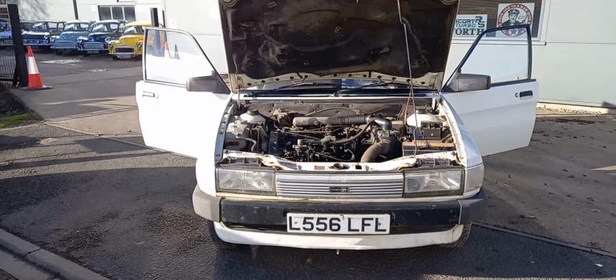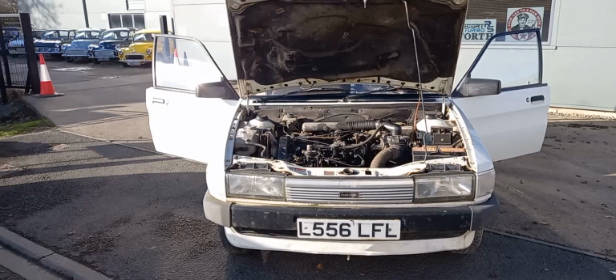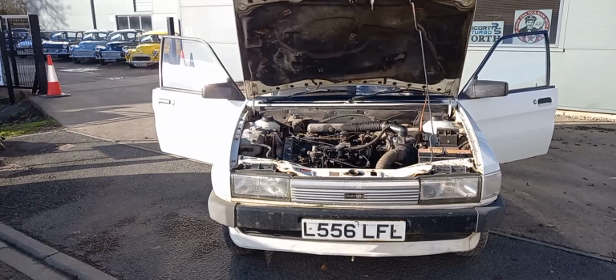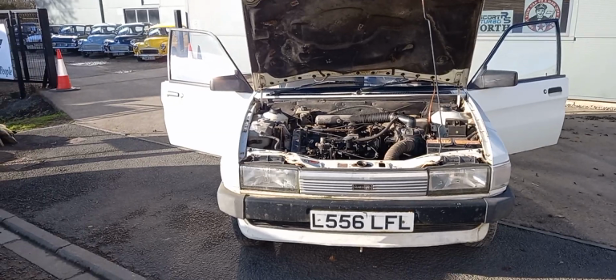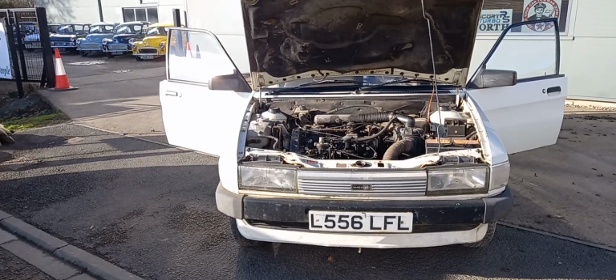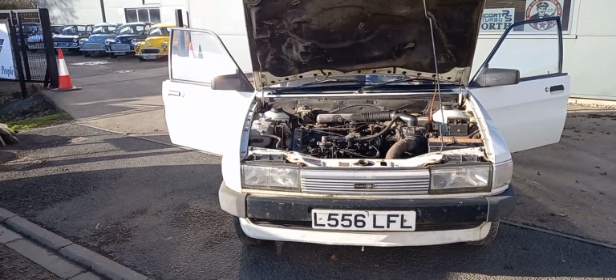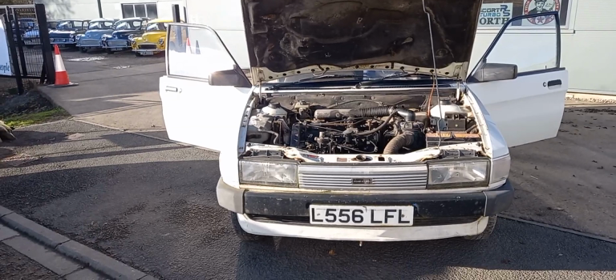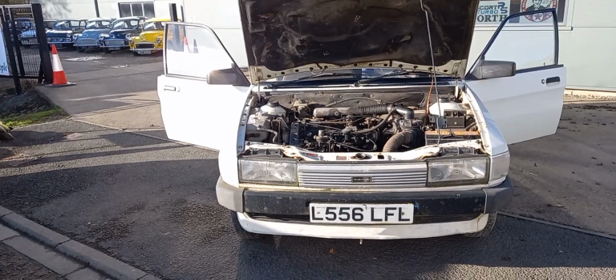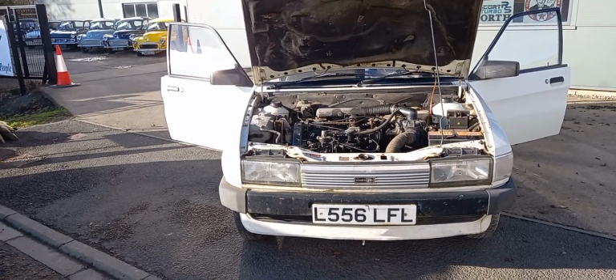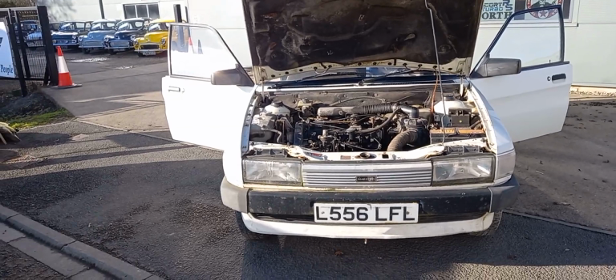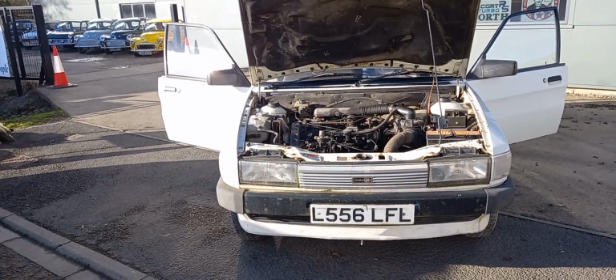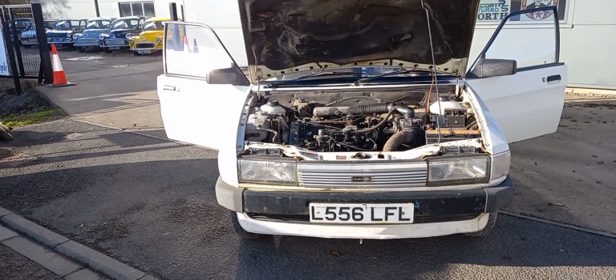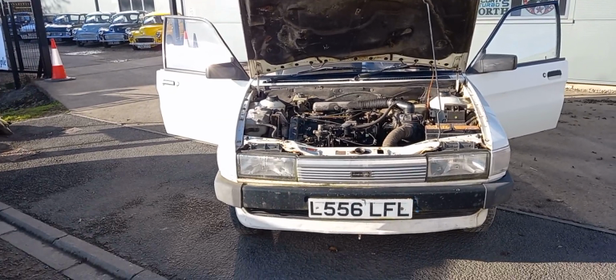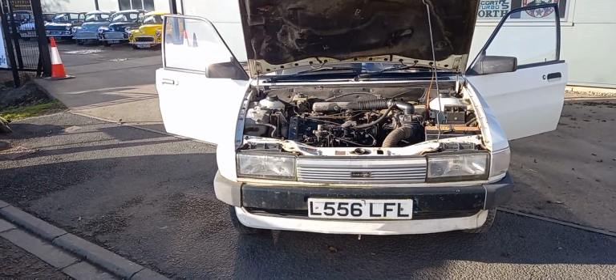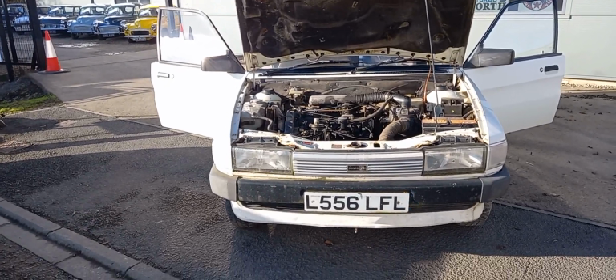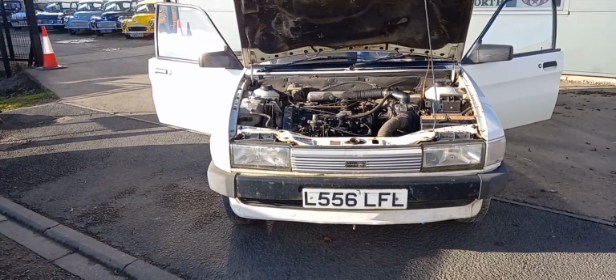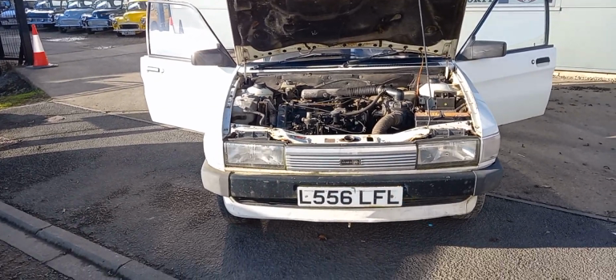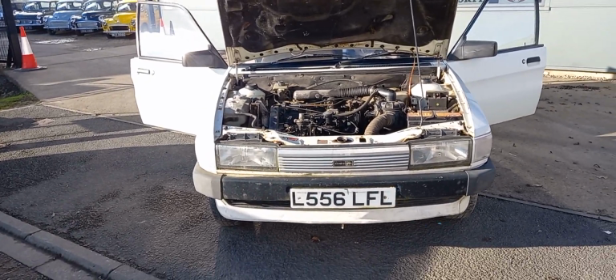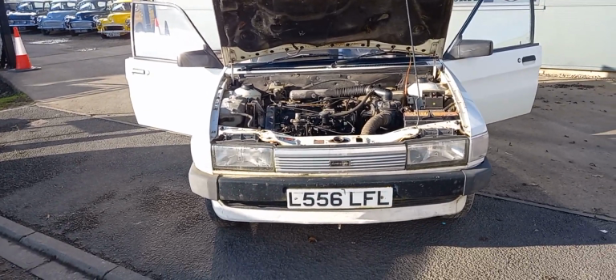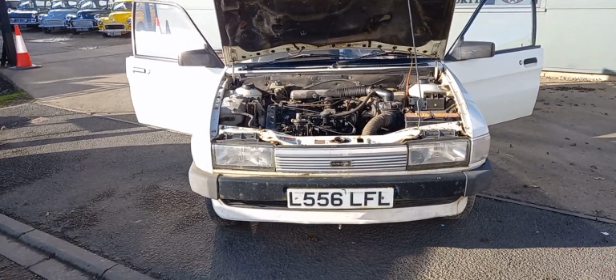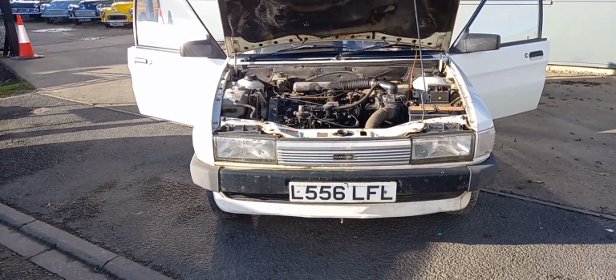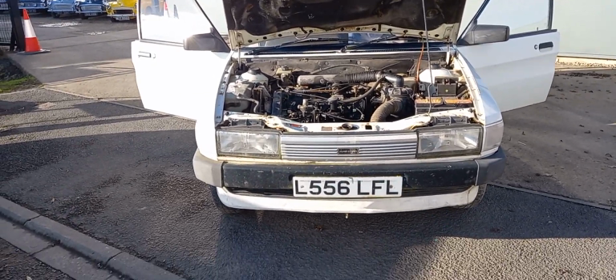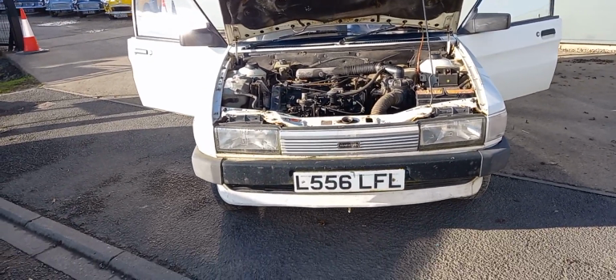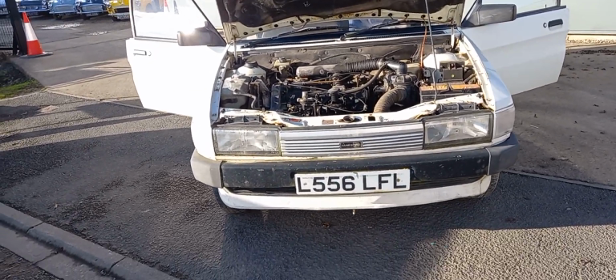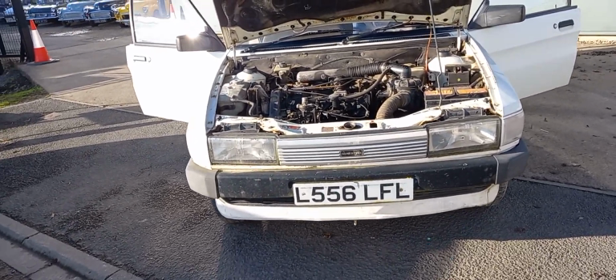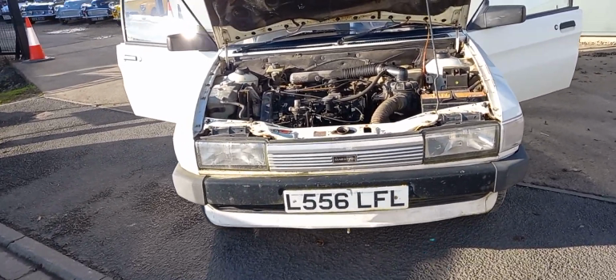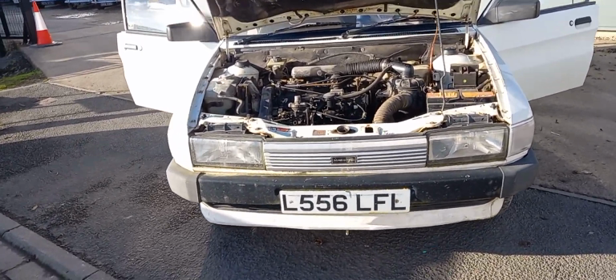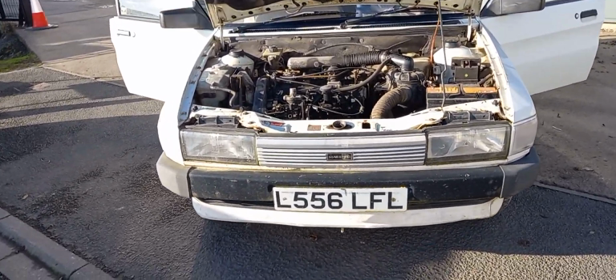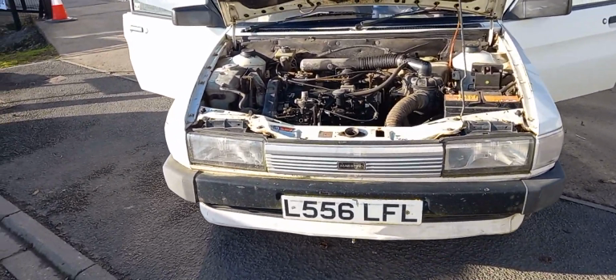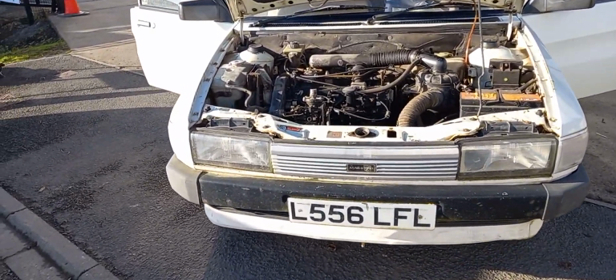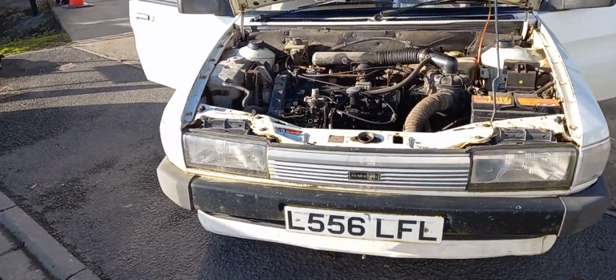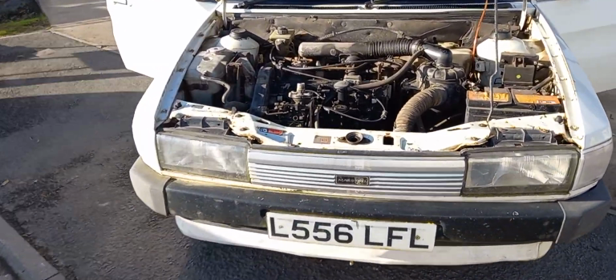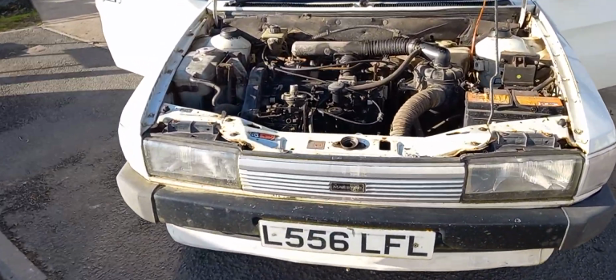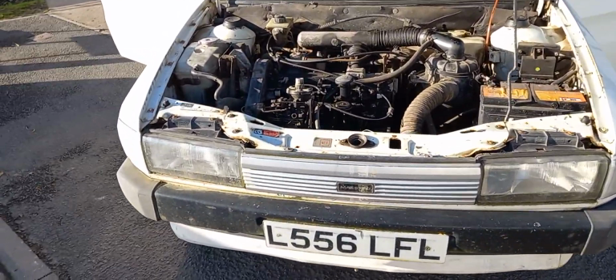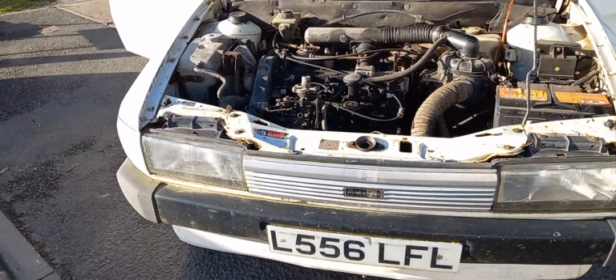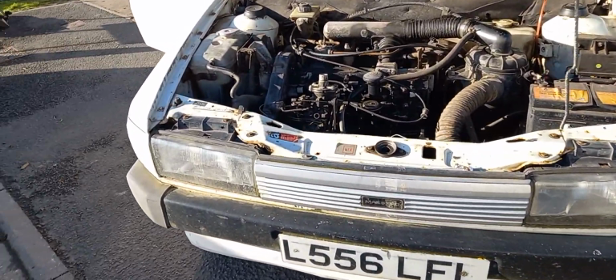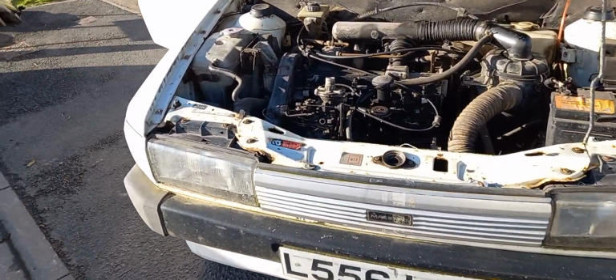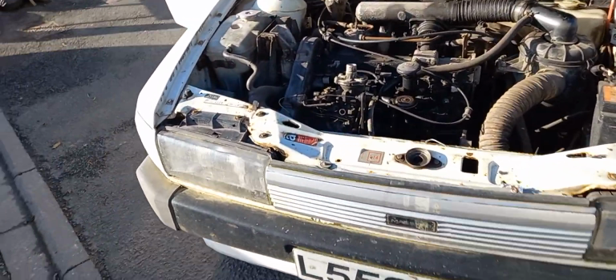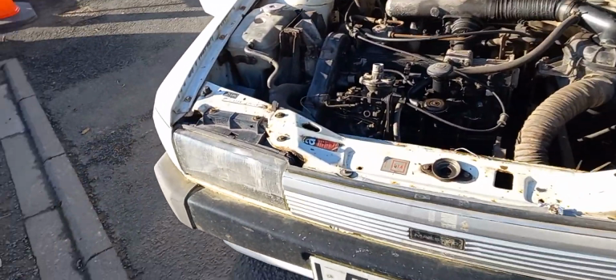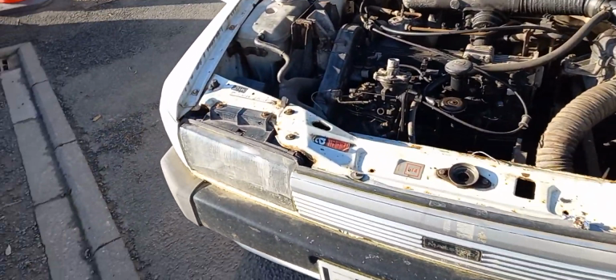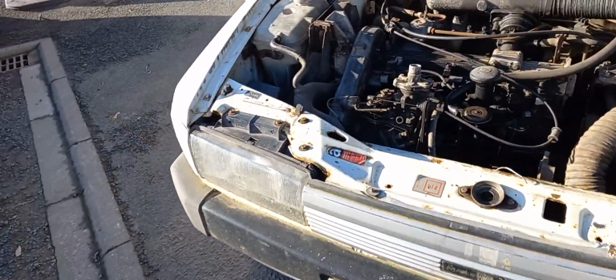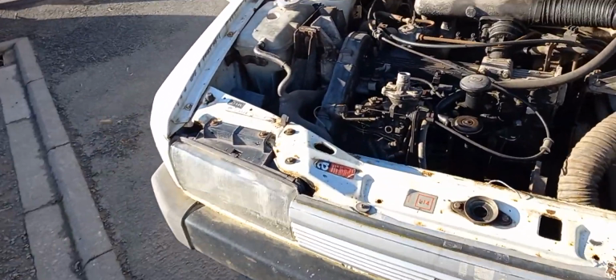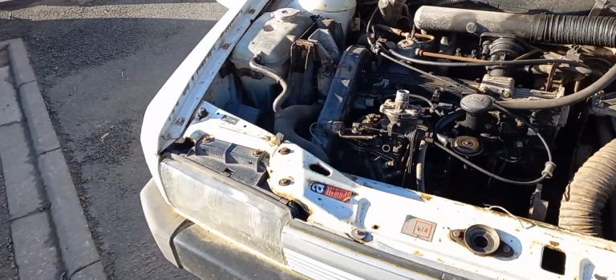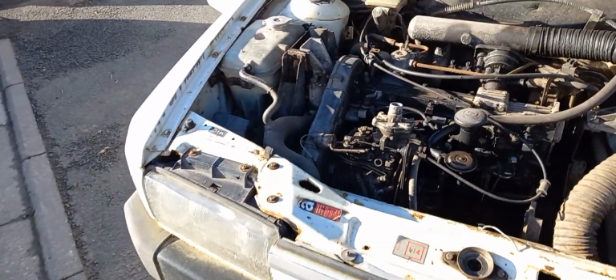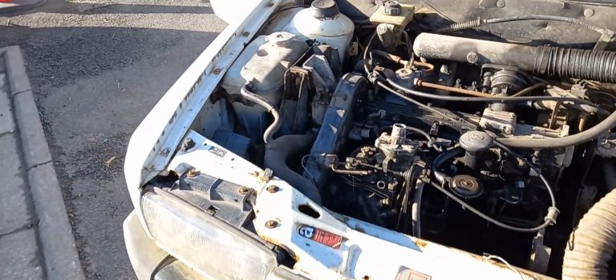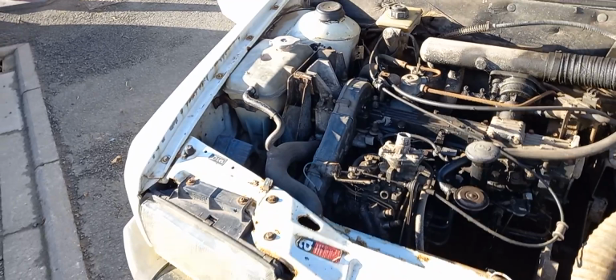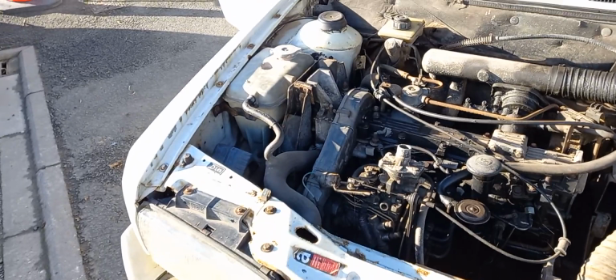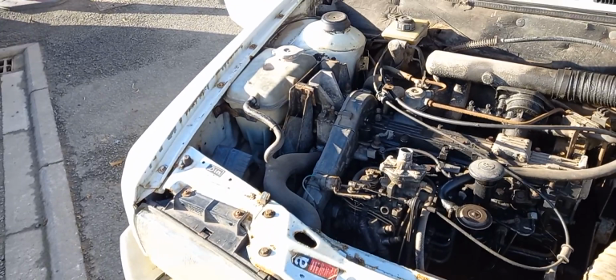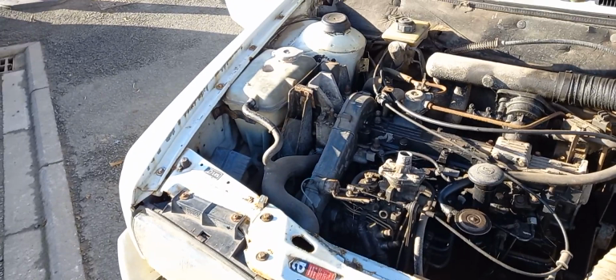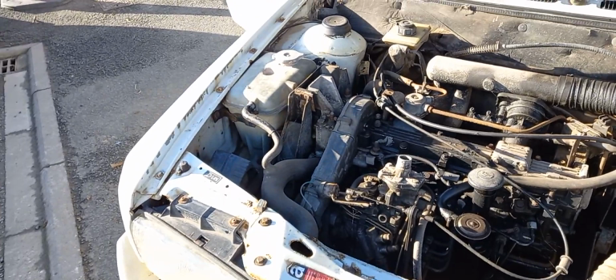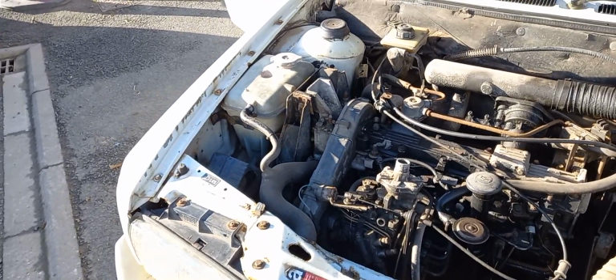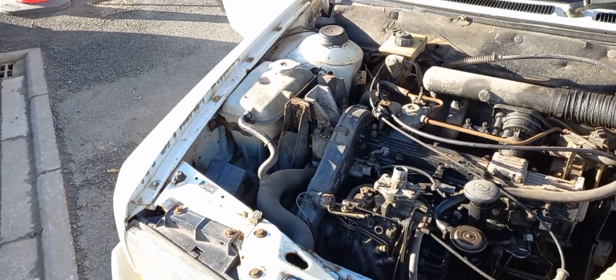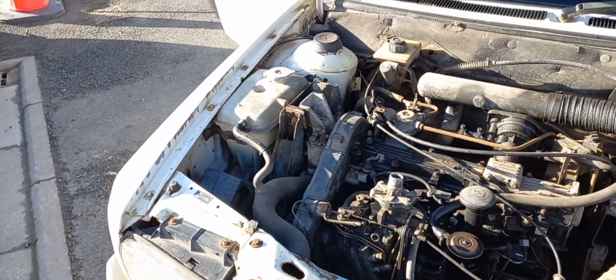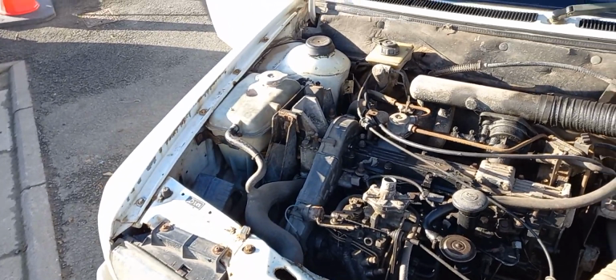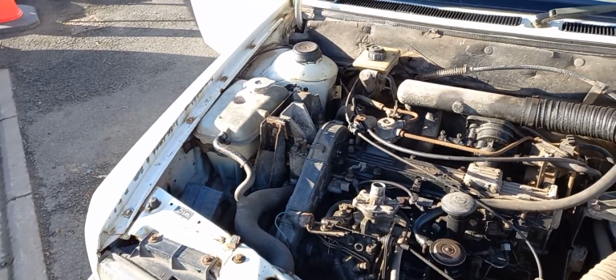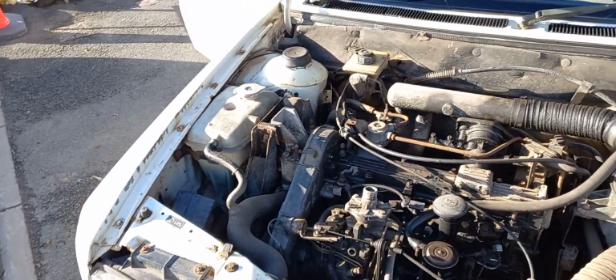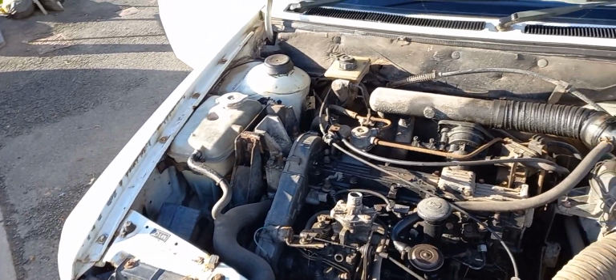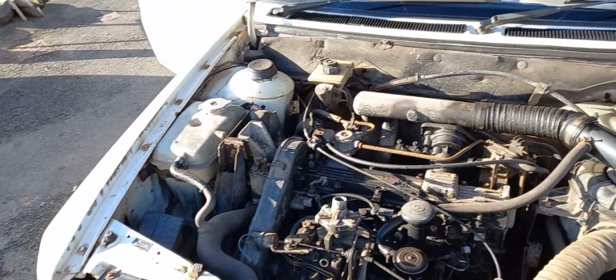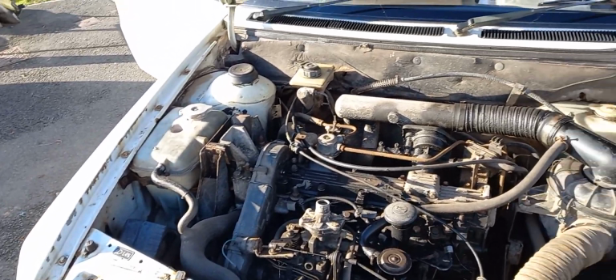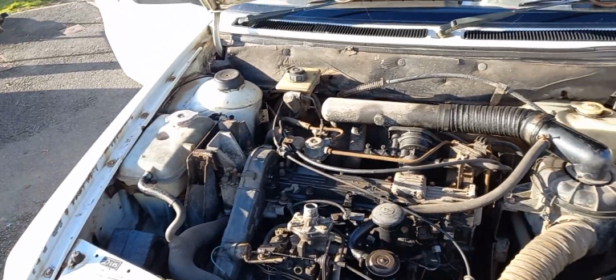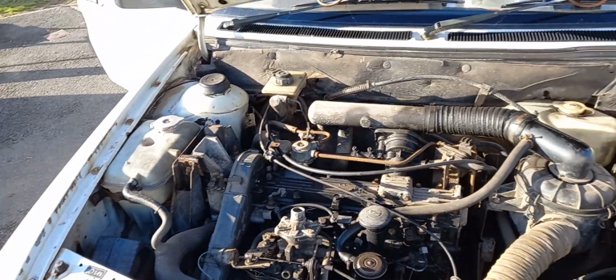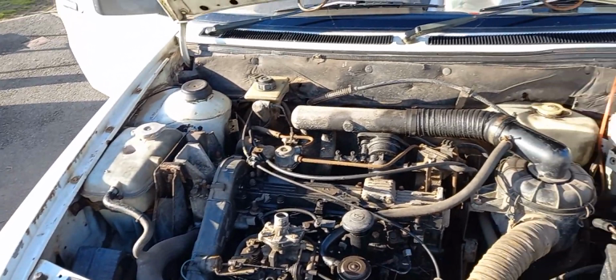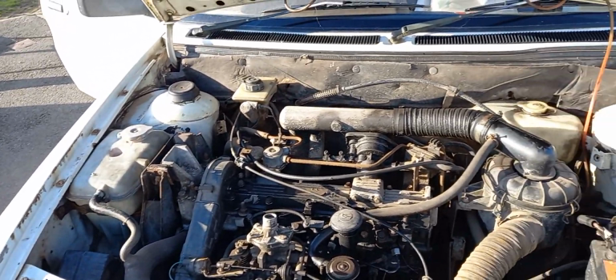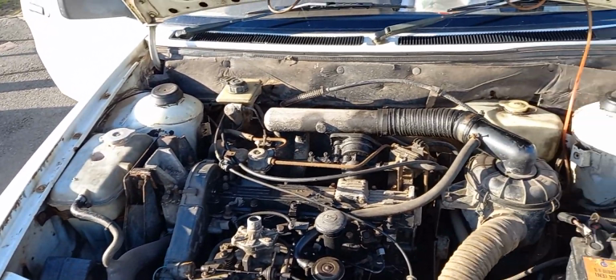Right then, good morning. Here we are — the Maestro van came in yesterday. I'll go around it for you.